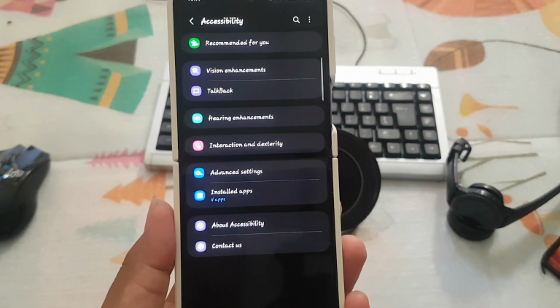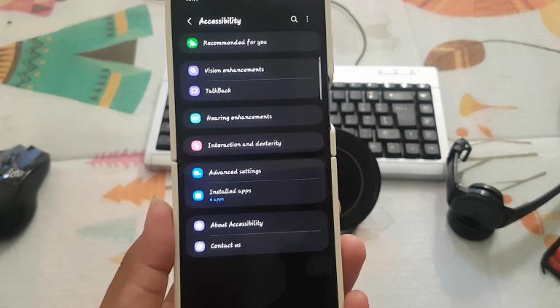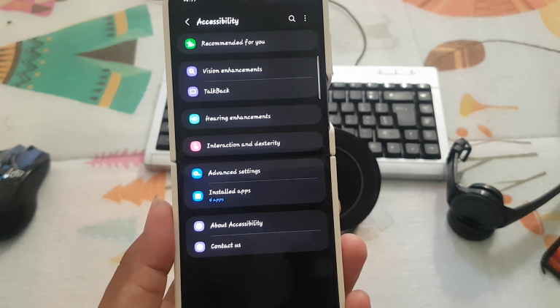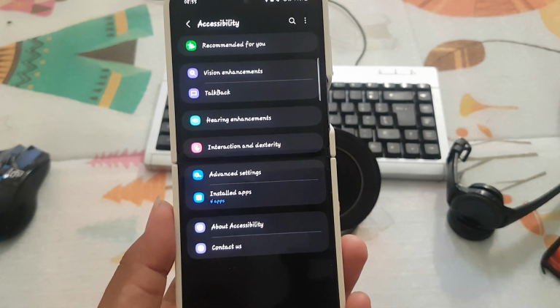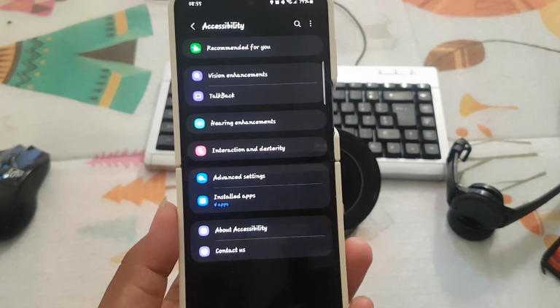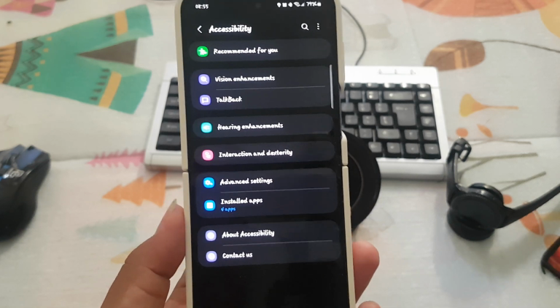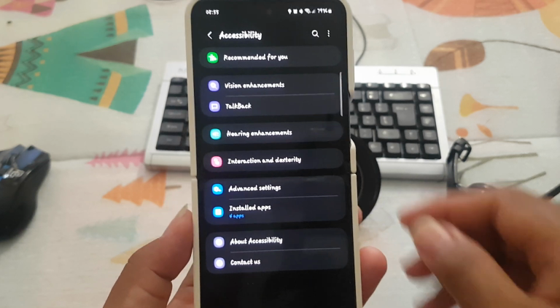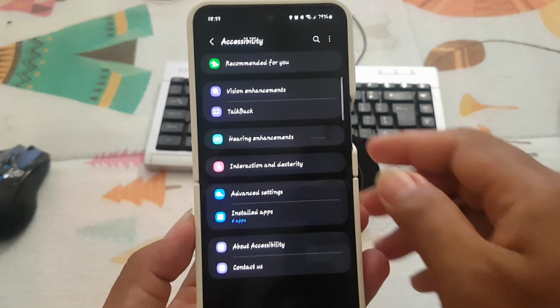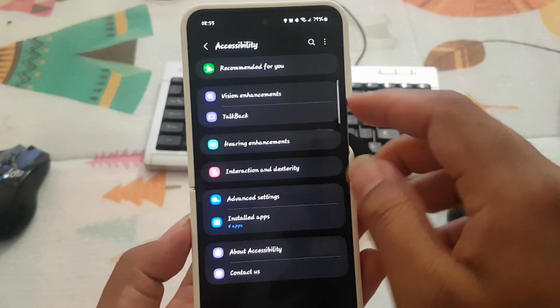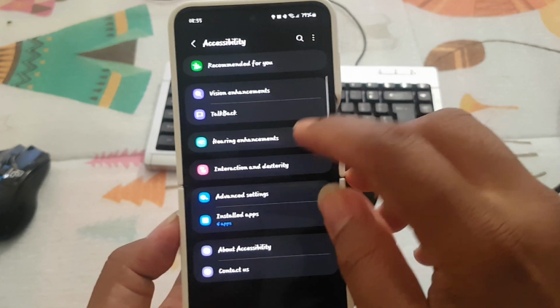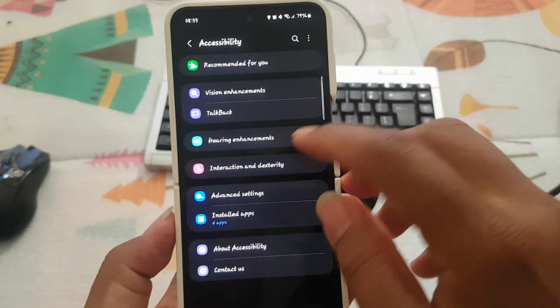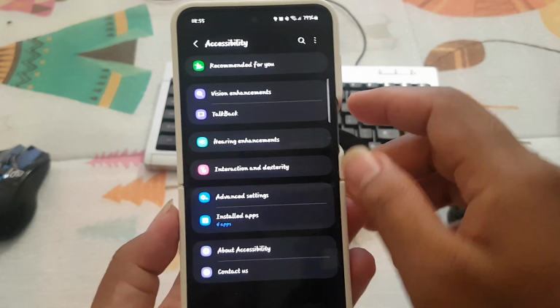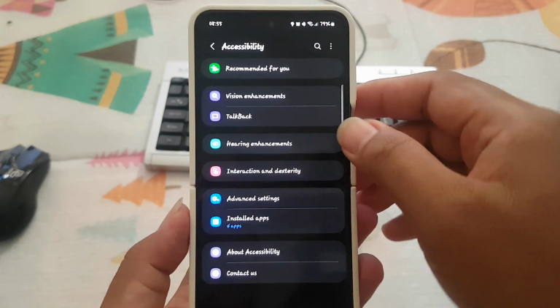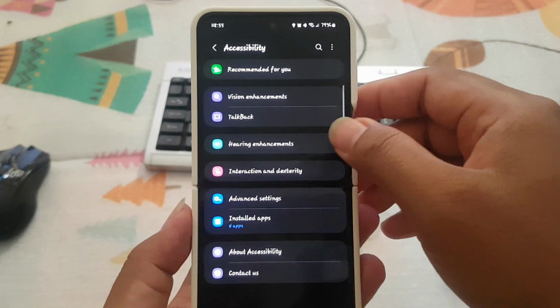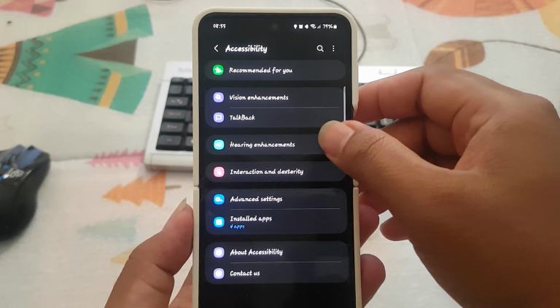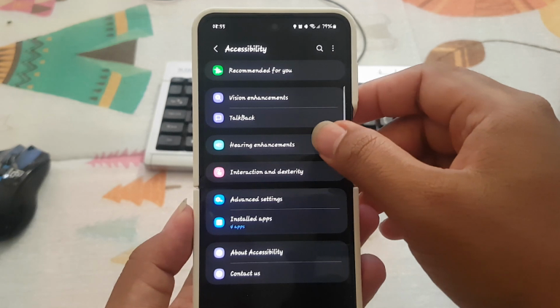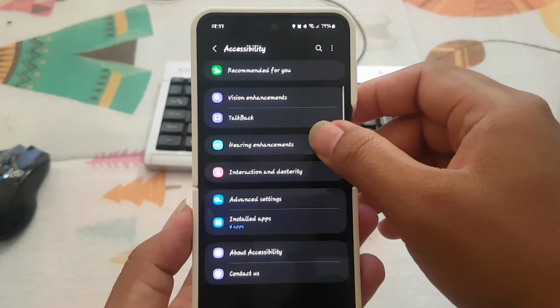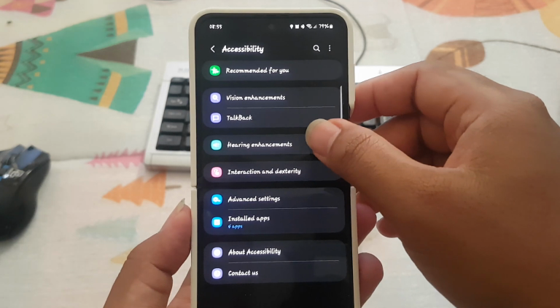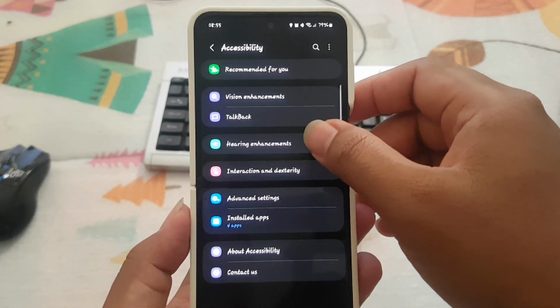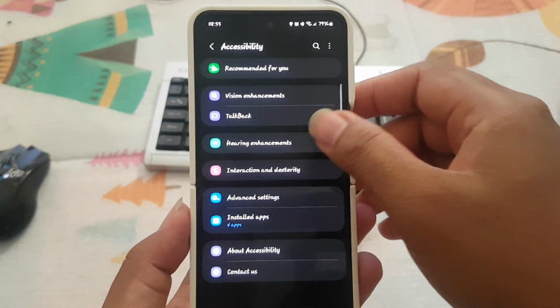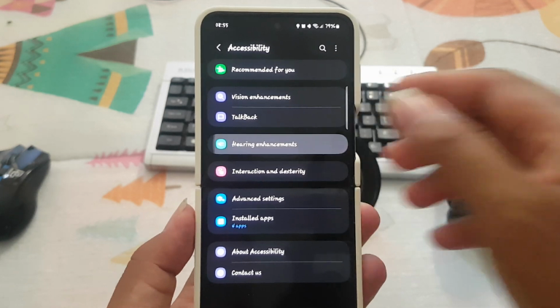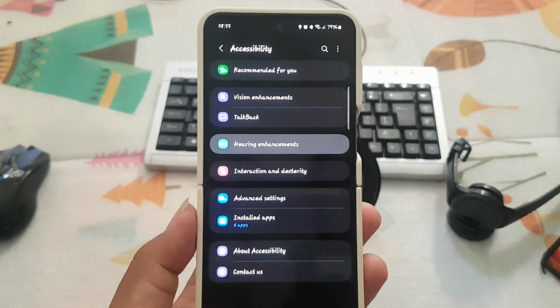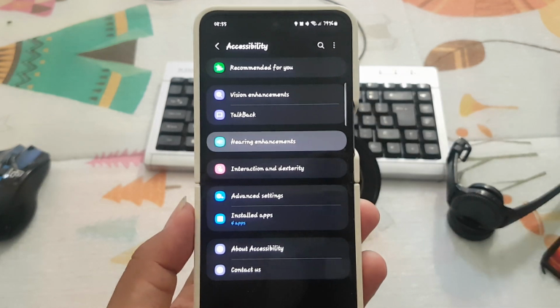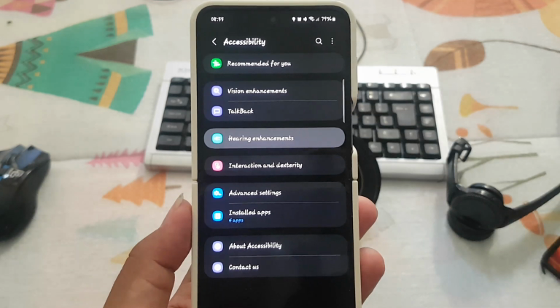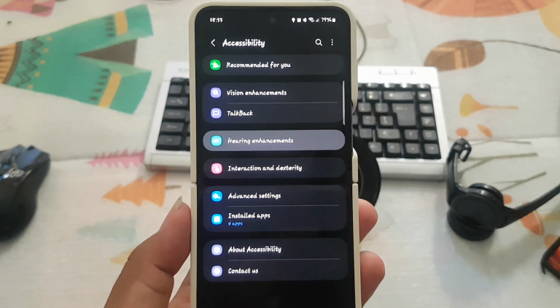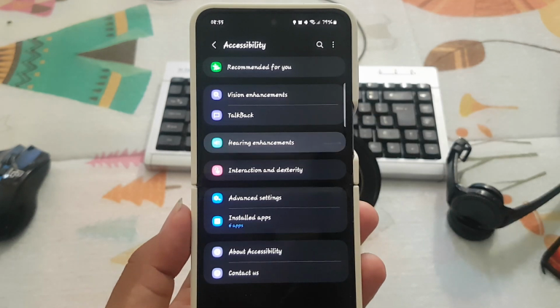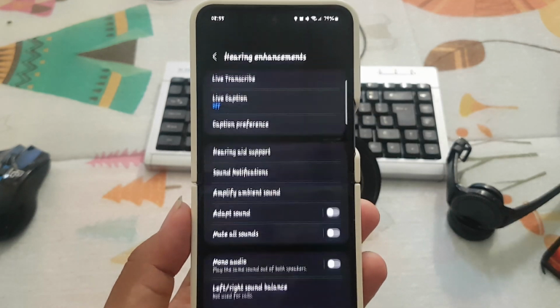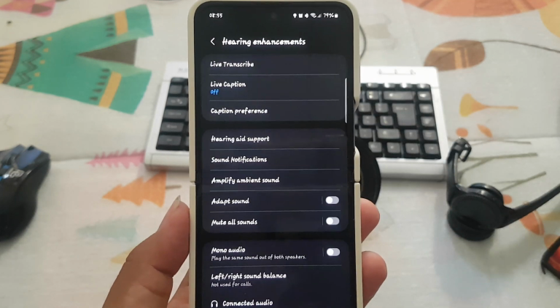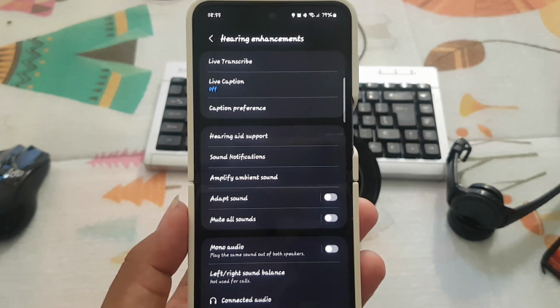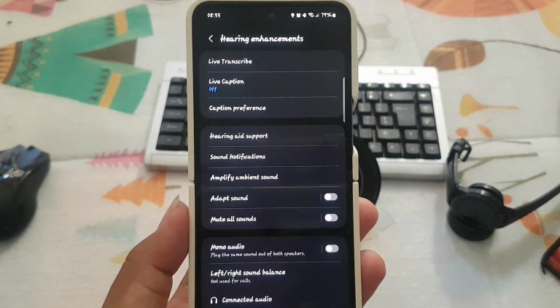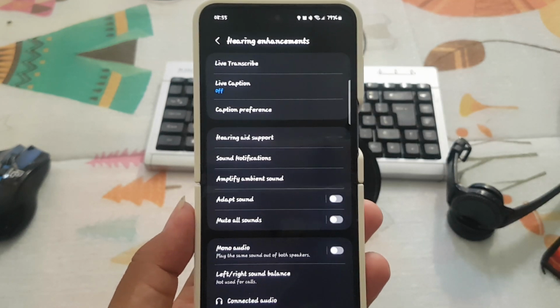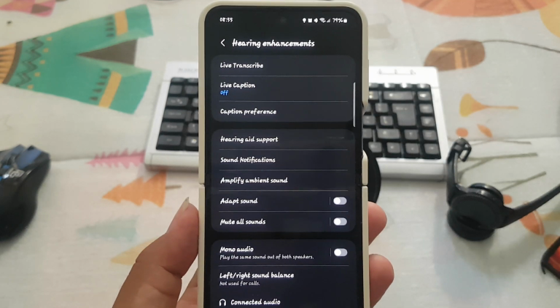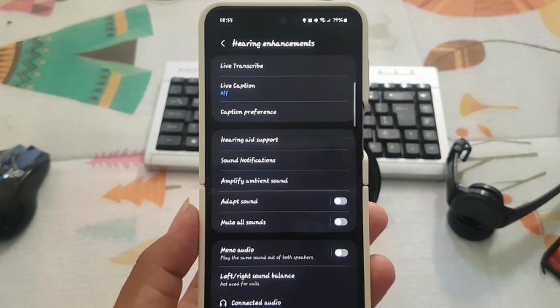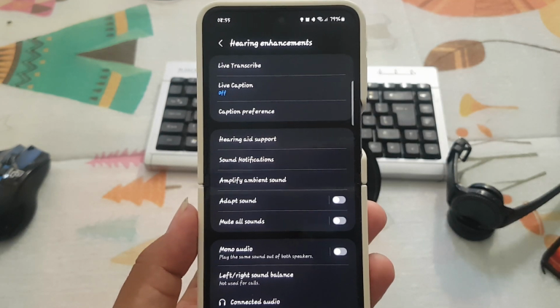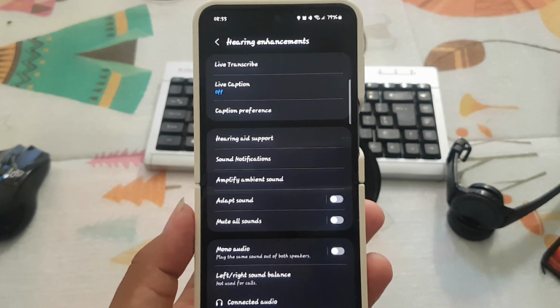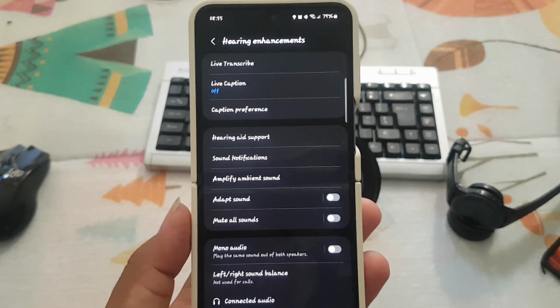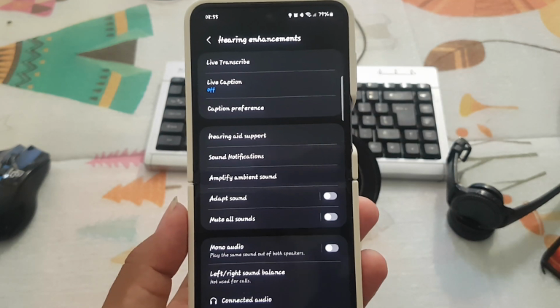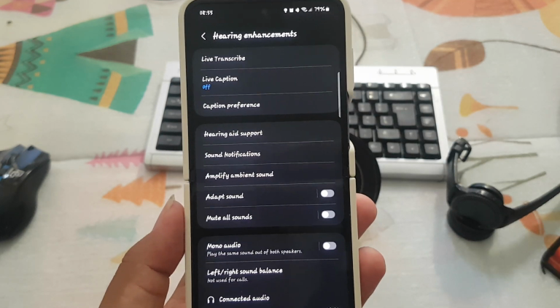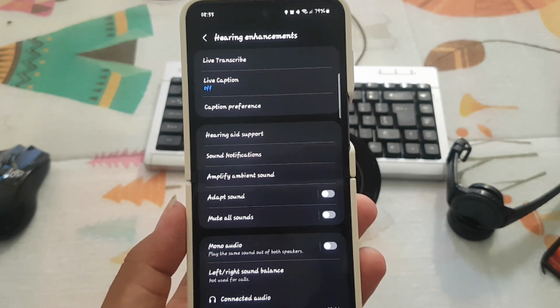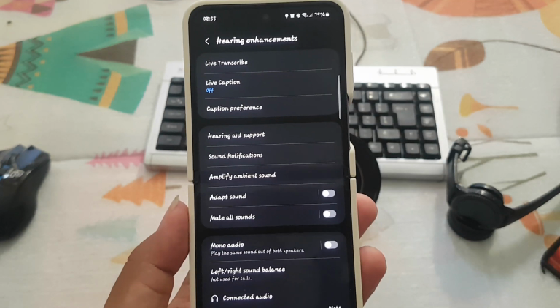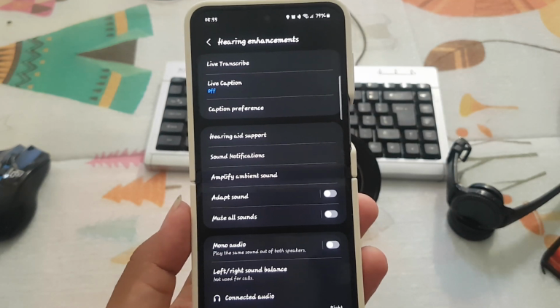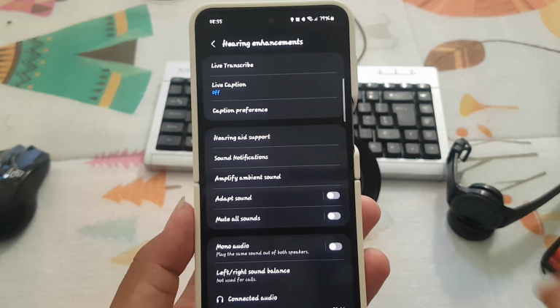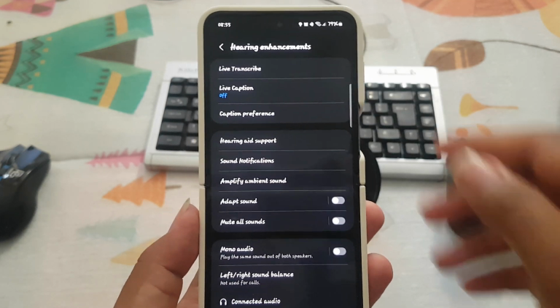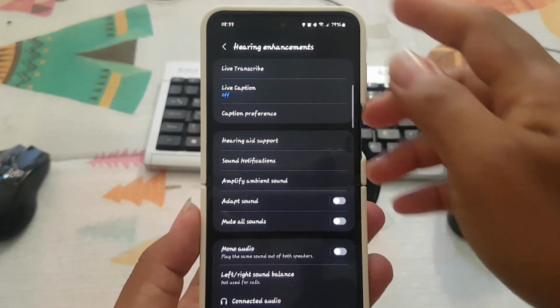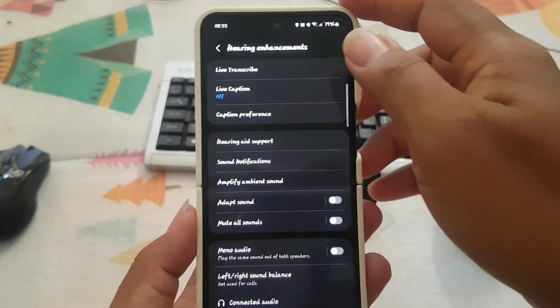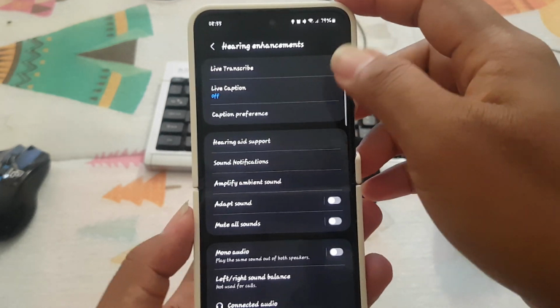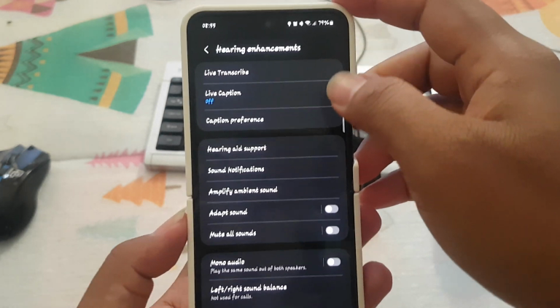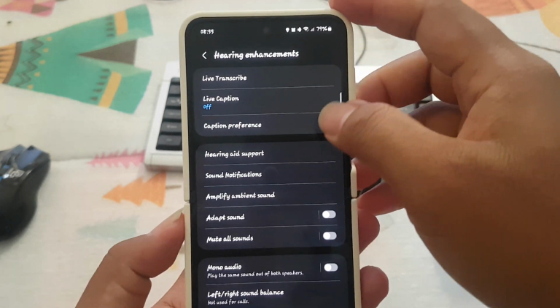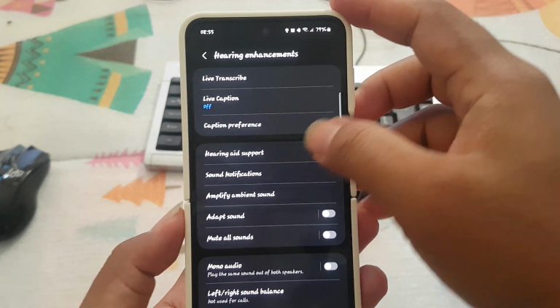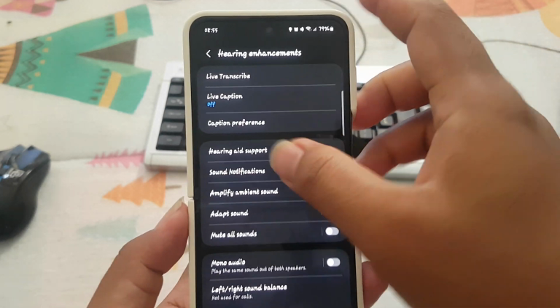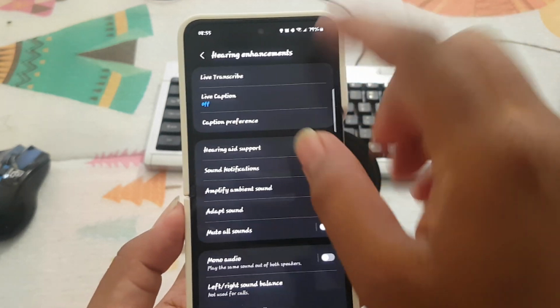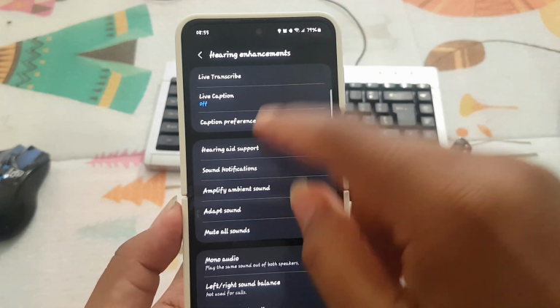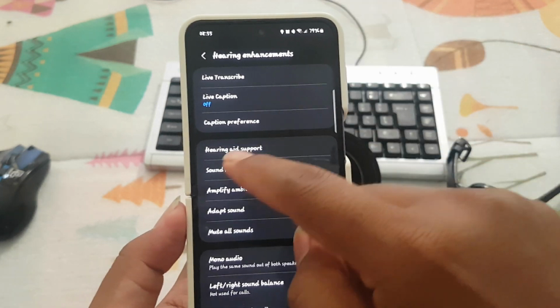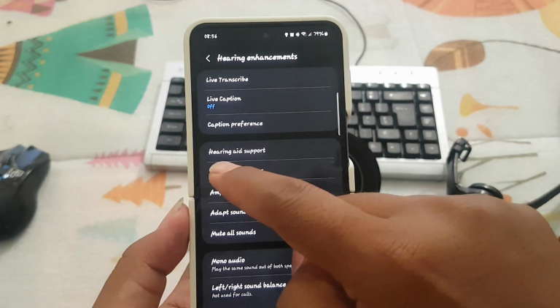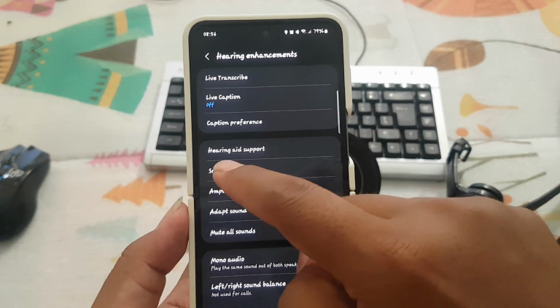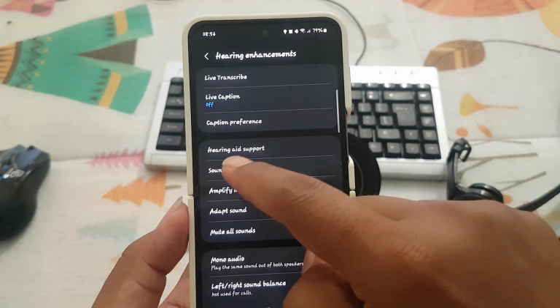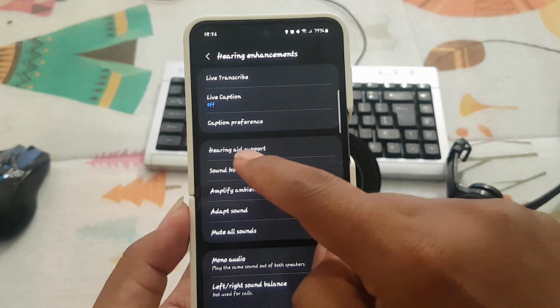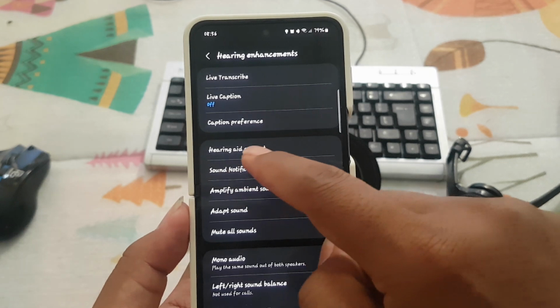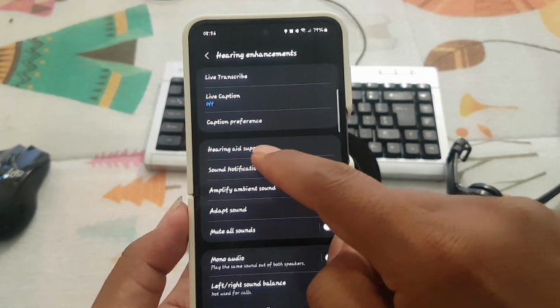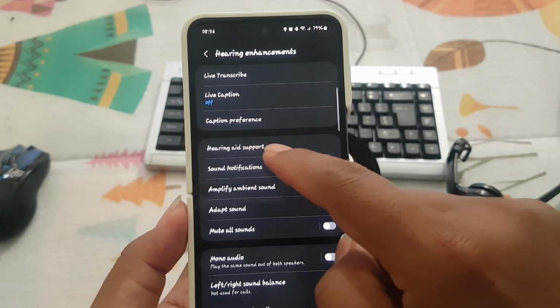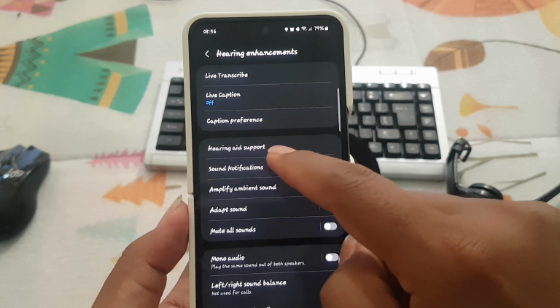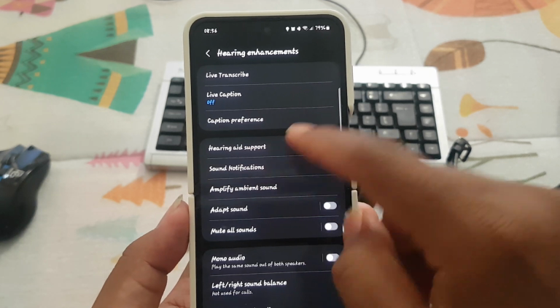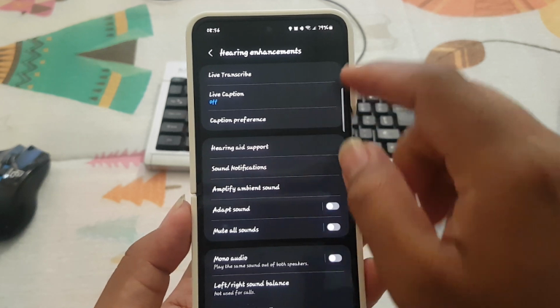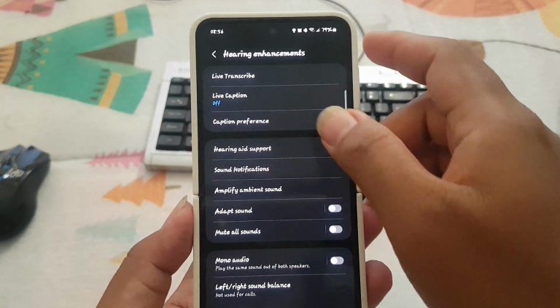Select Hearing Enhancements, then tap Hearing Aid Support.